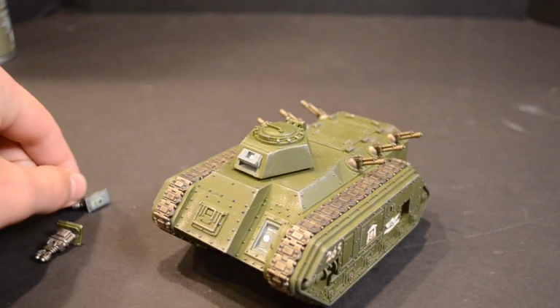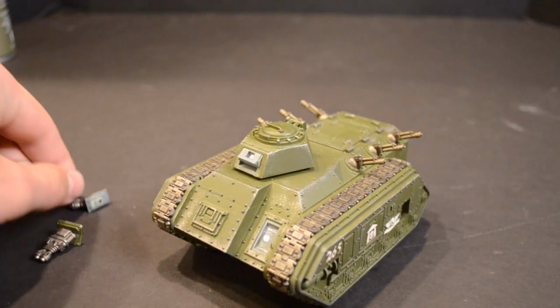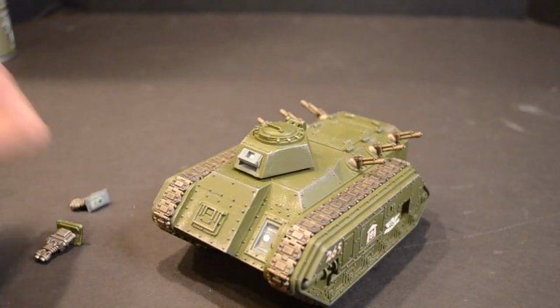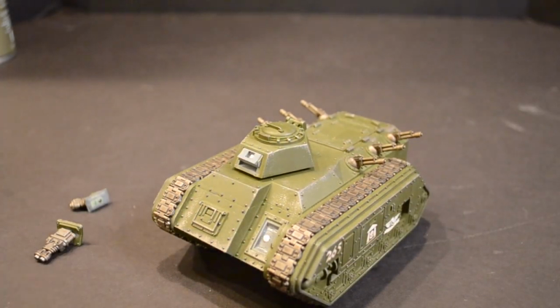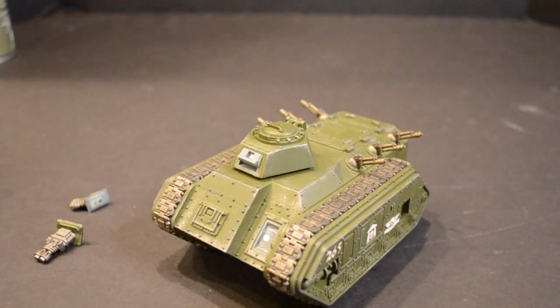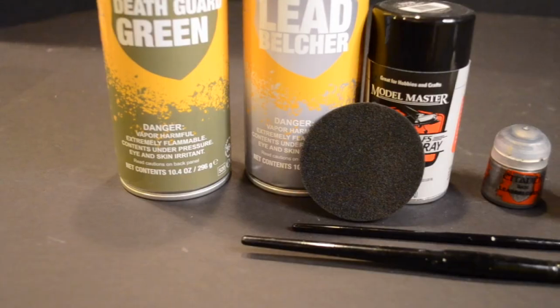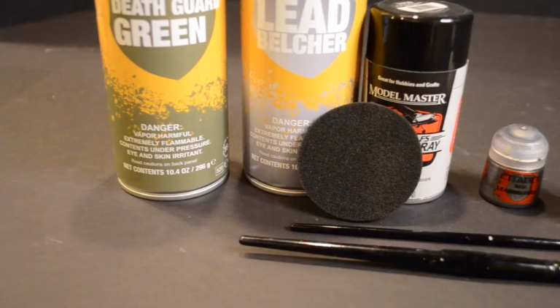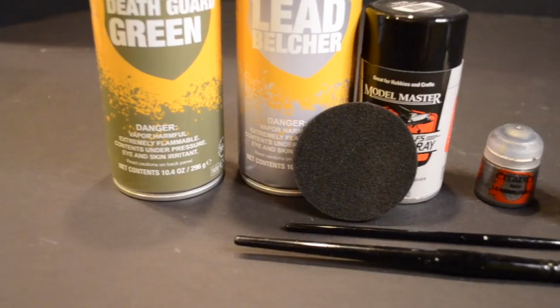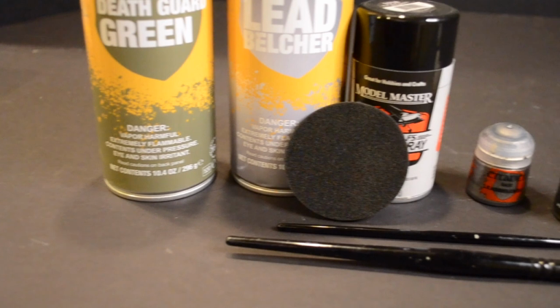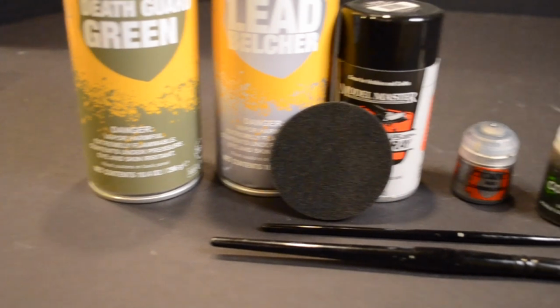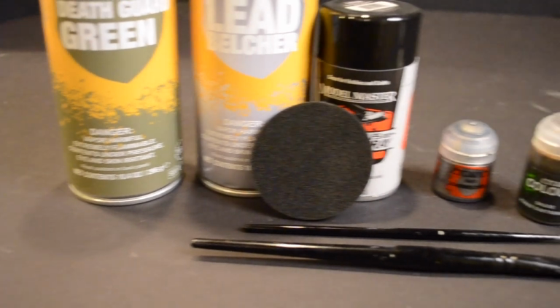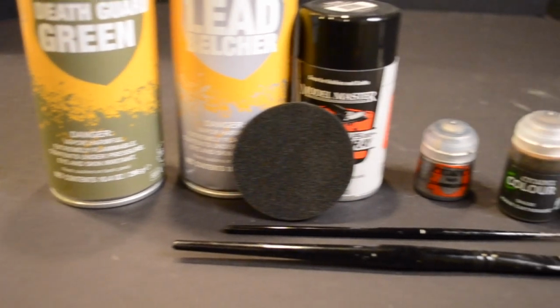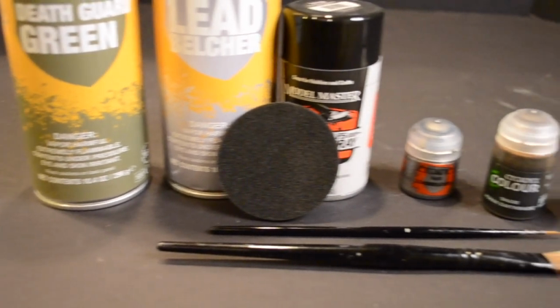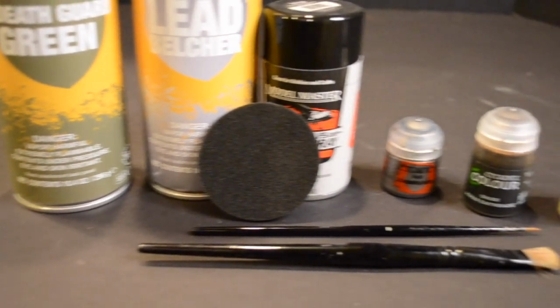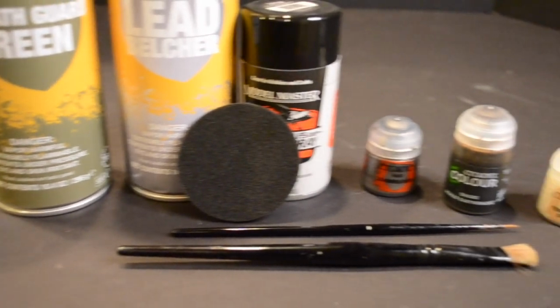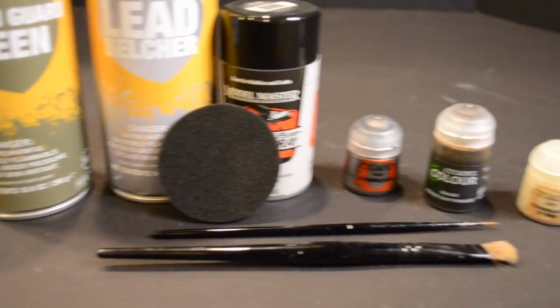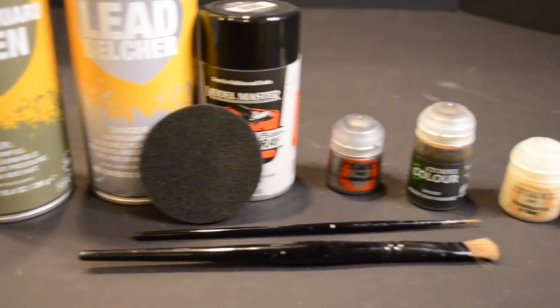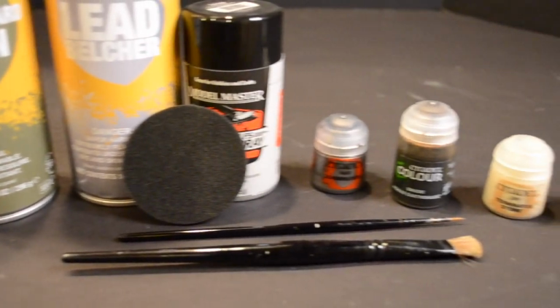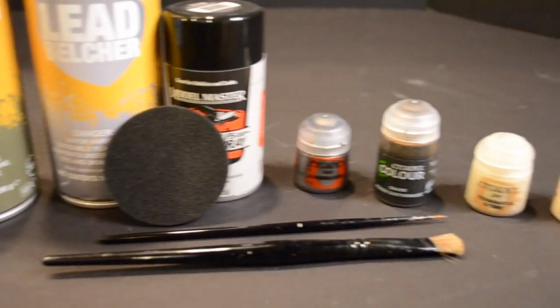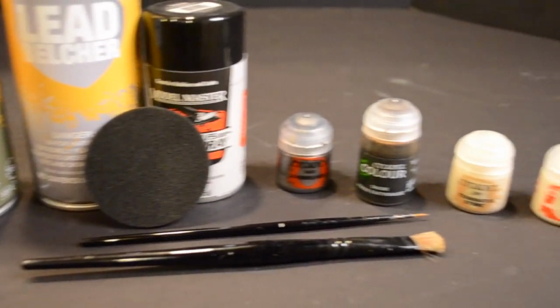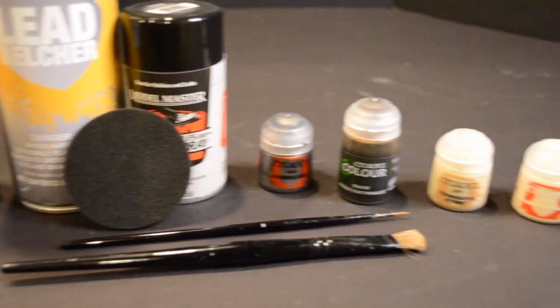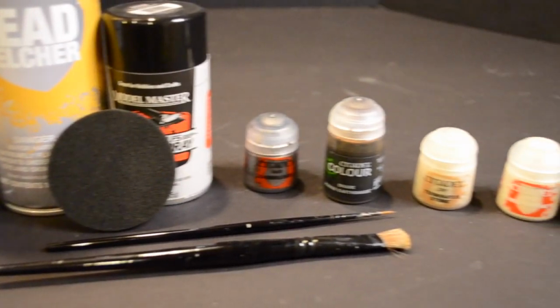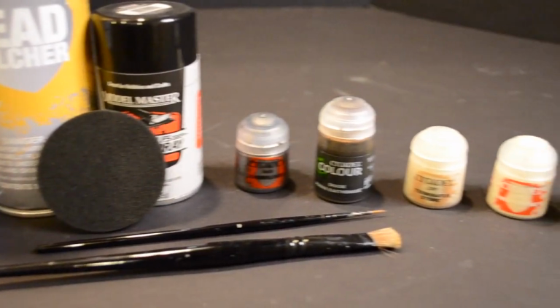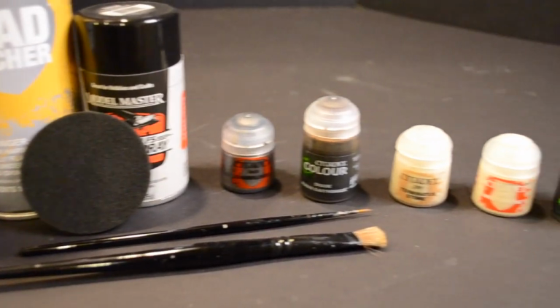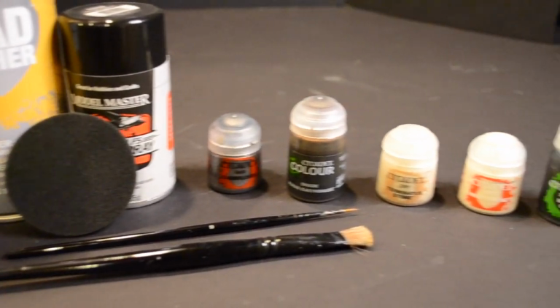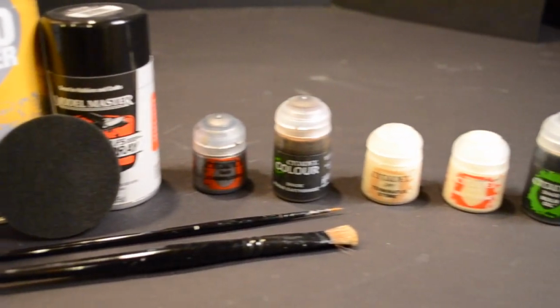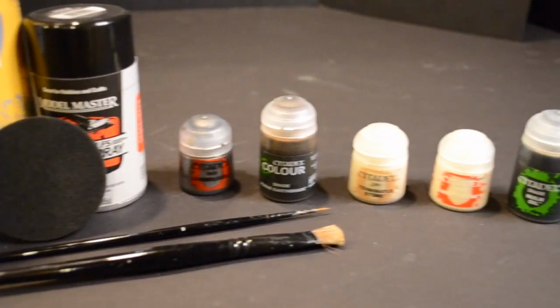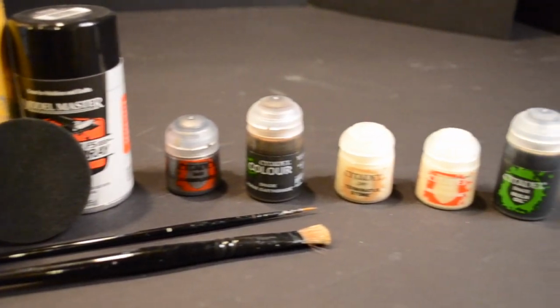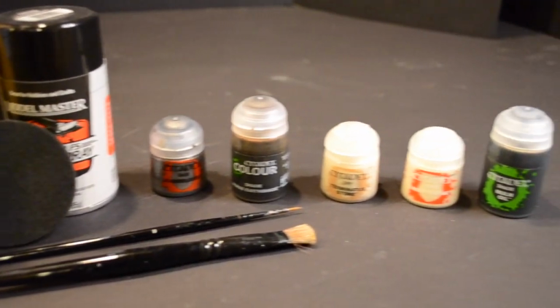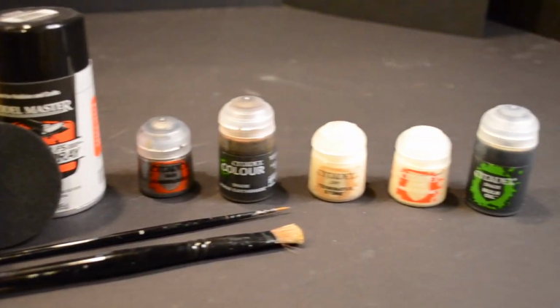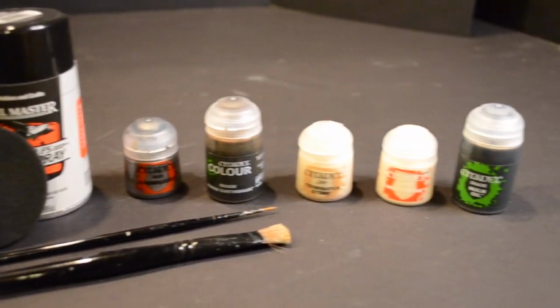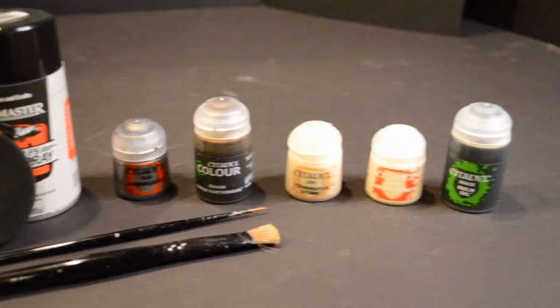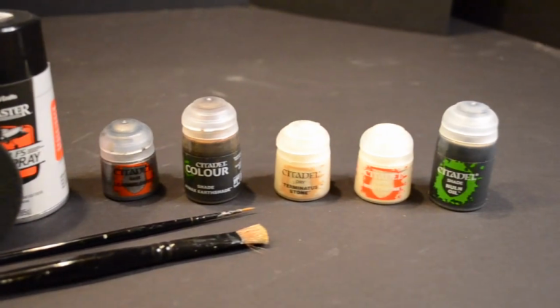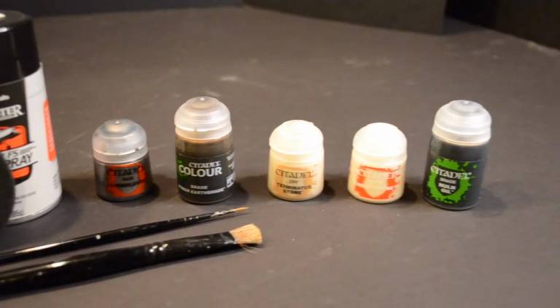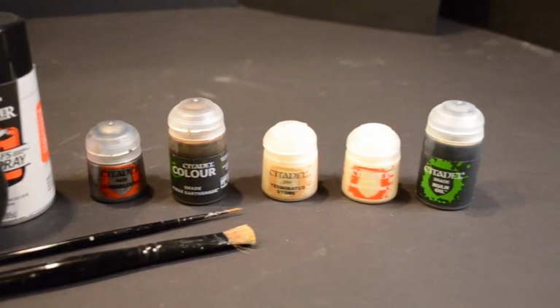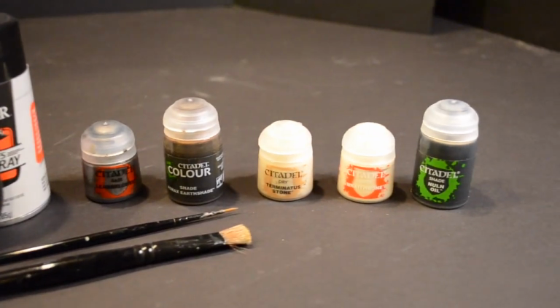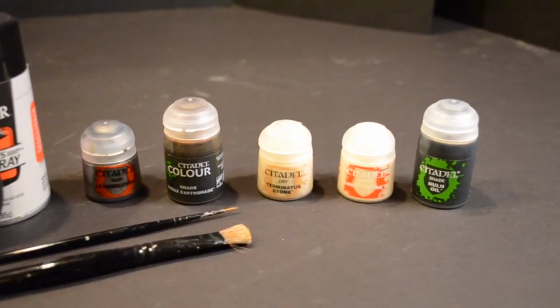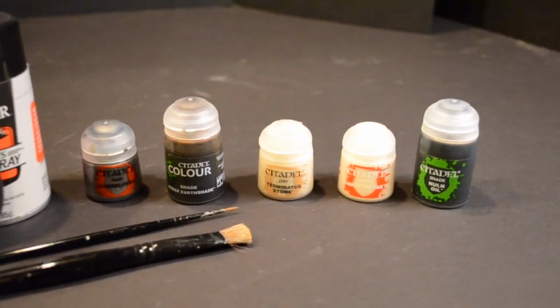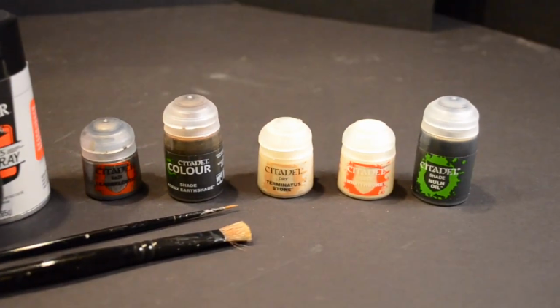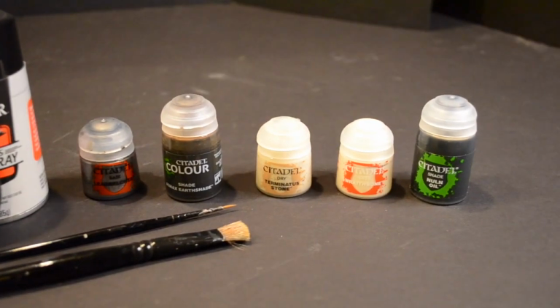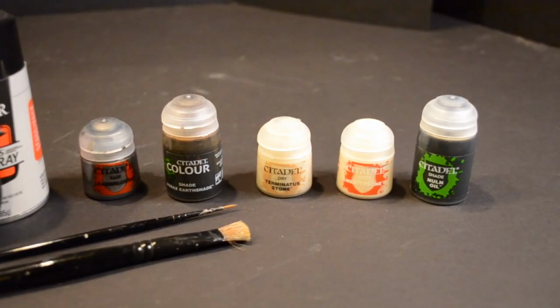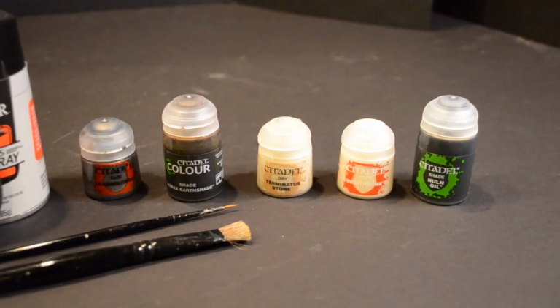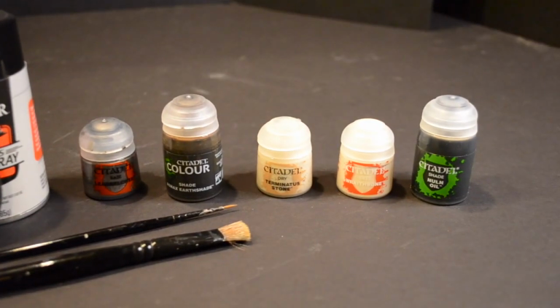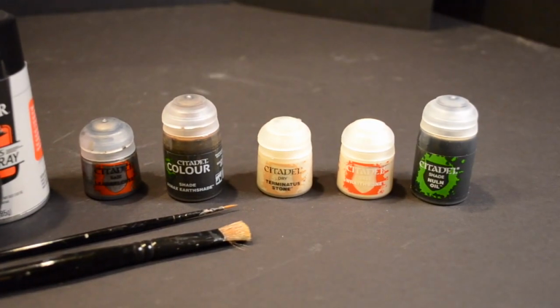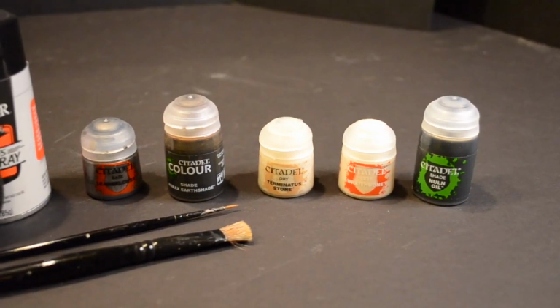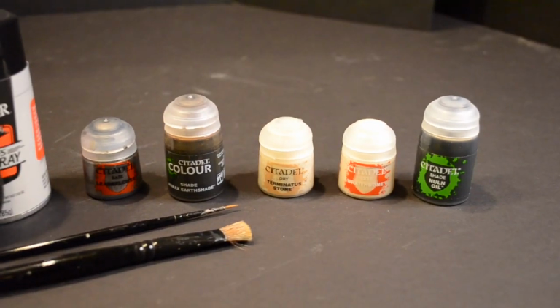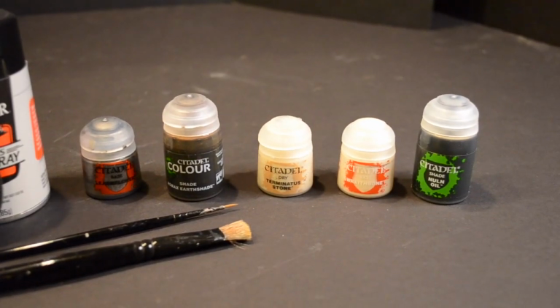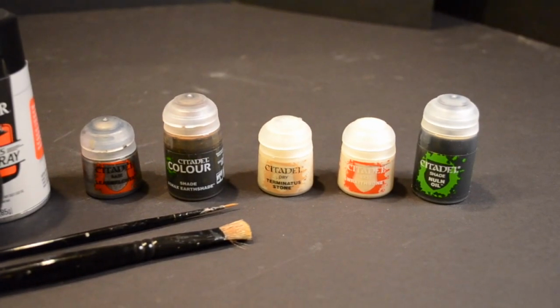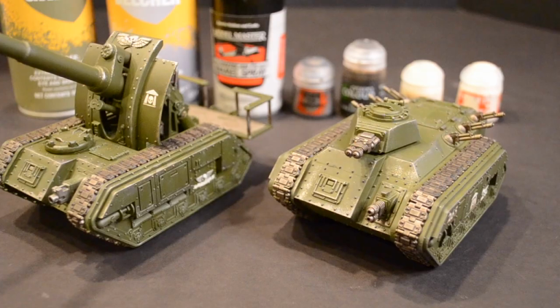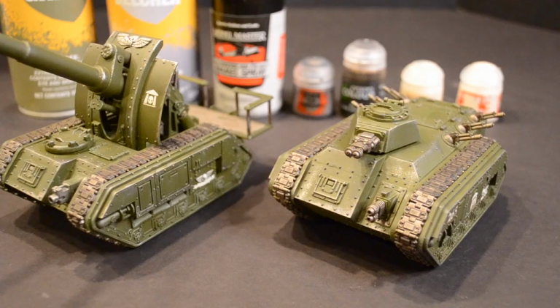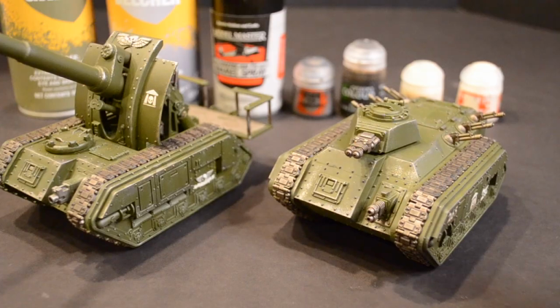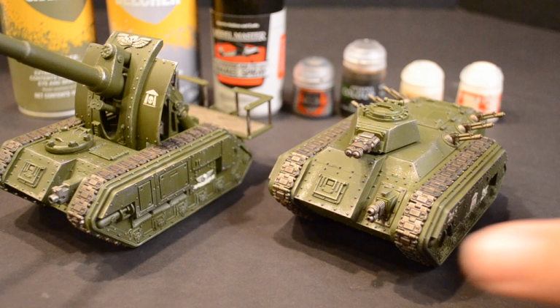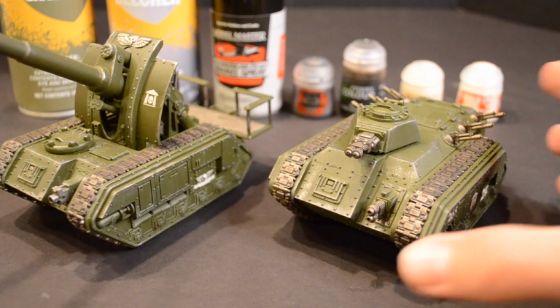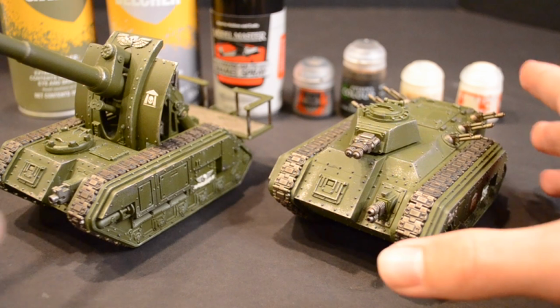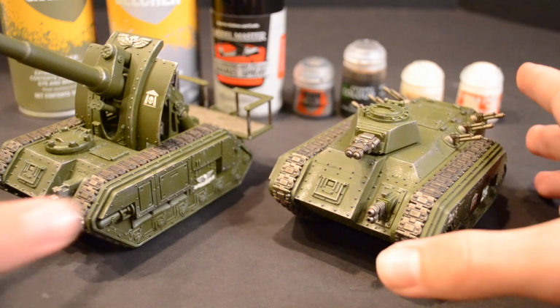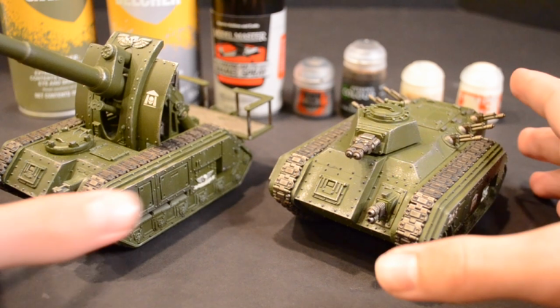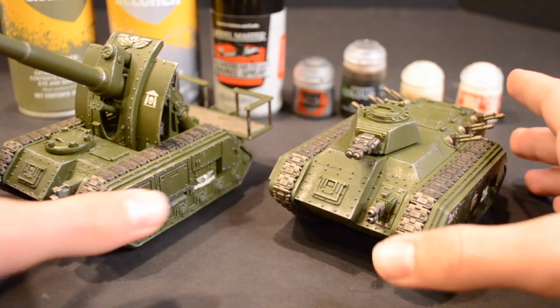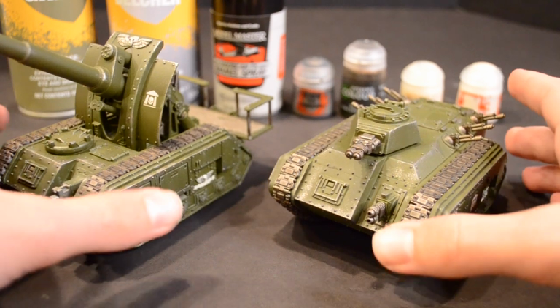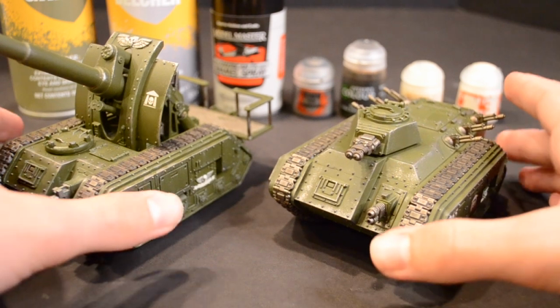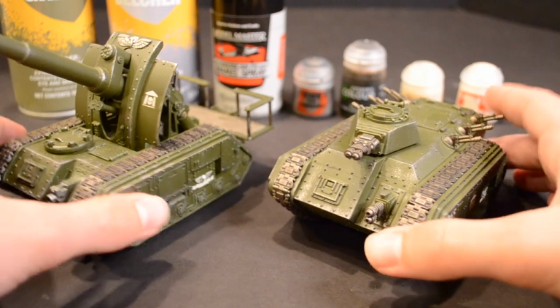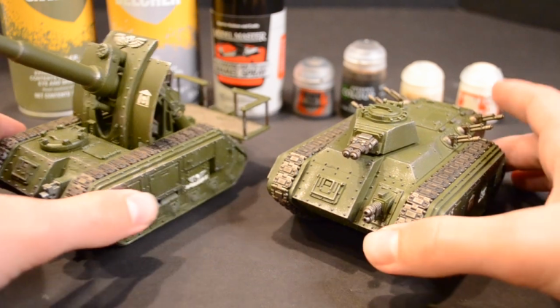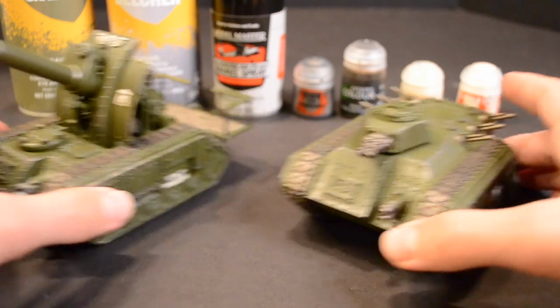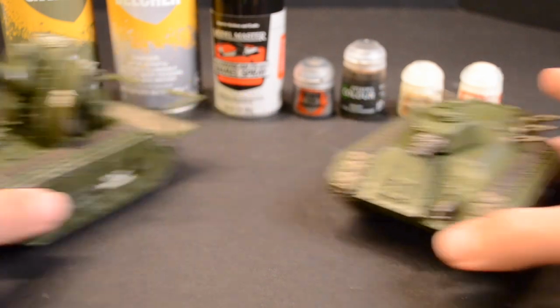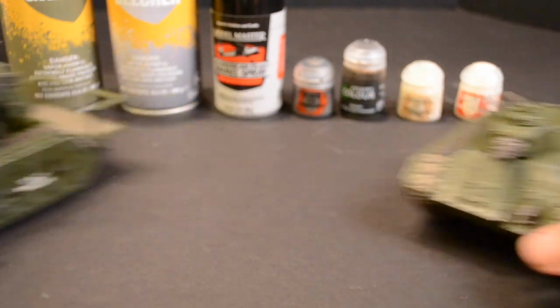Here are the paints needed to complete this color scheme. You'll also need a medium layer brush, a large dry brush and a sponge. You'll see why later.